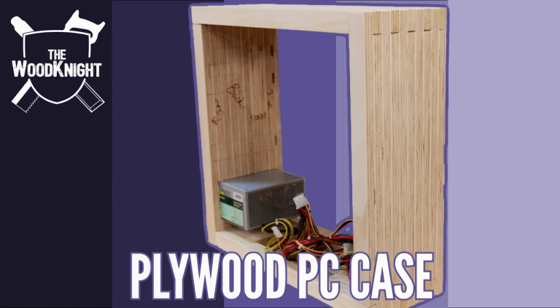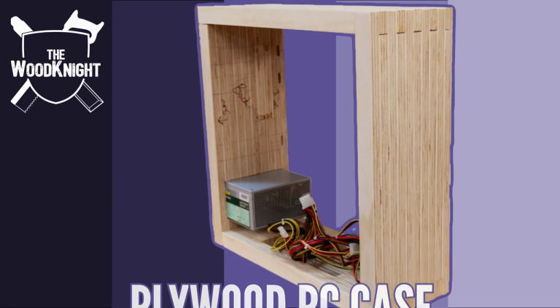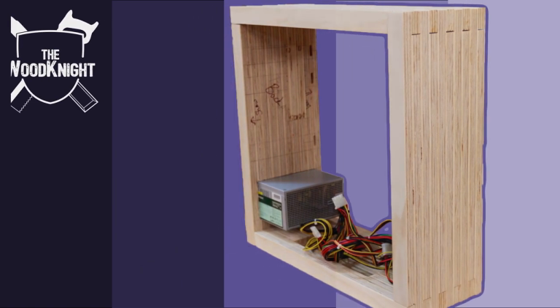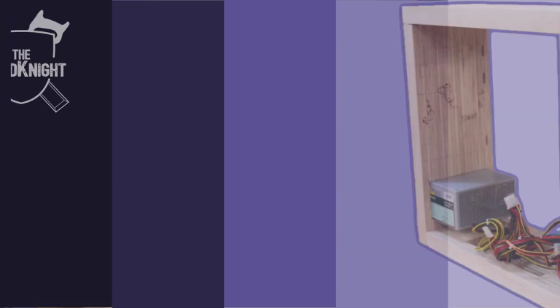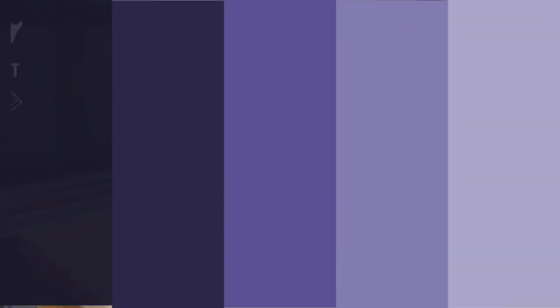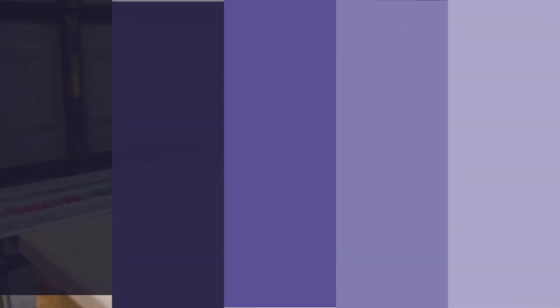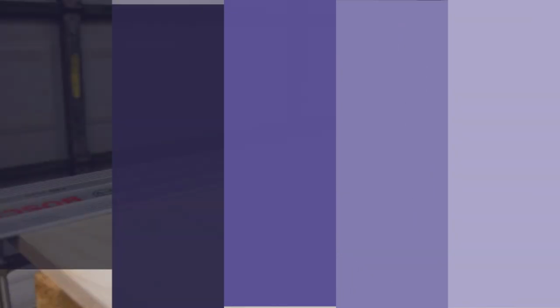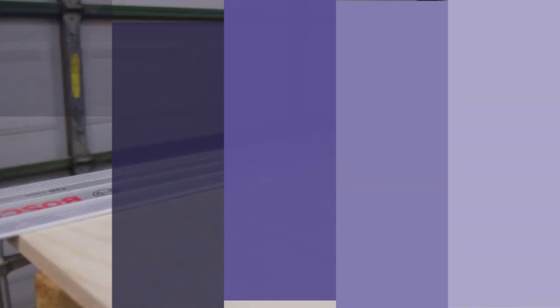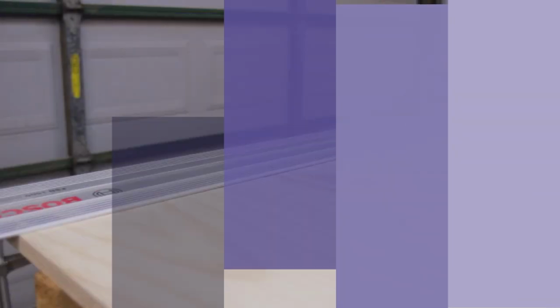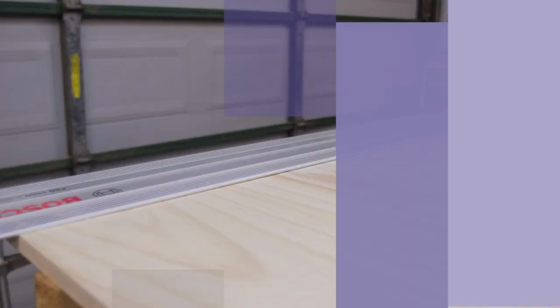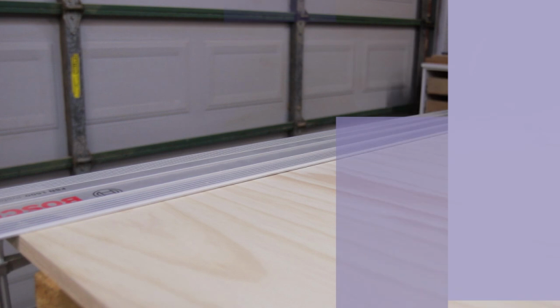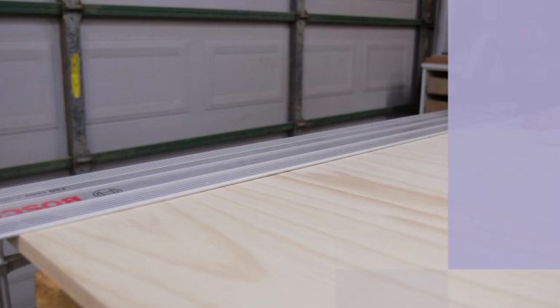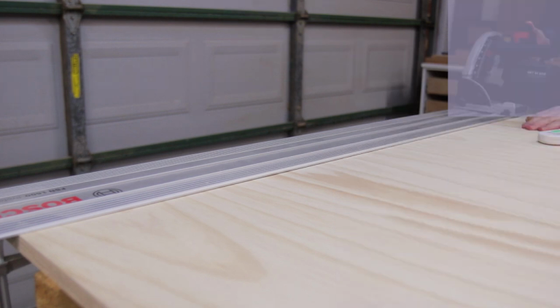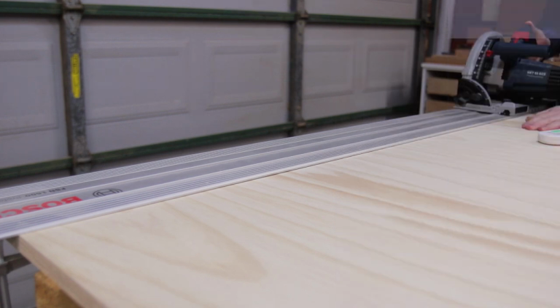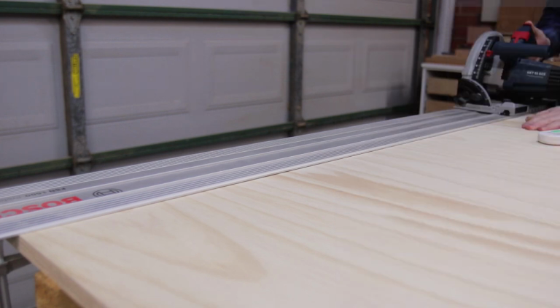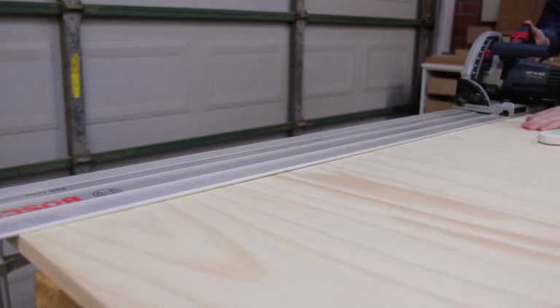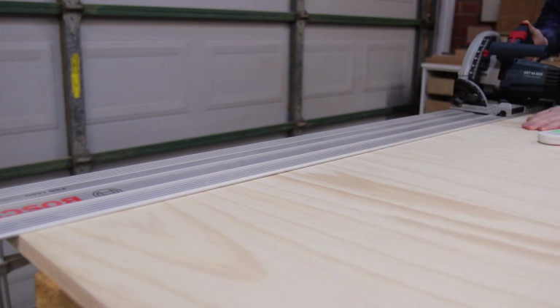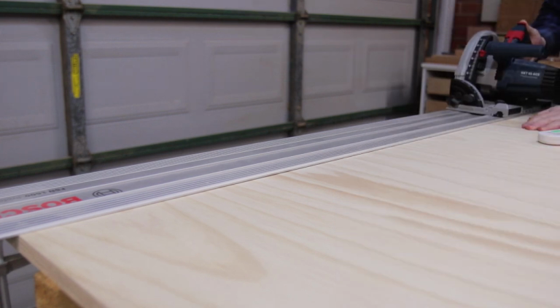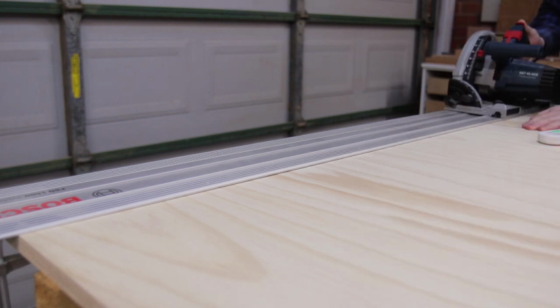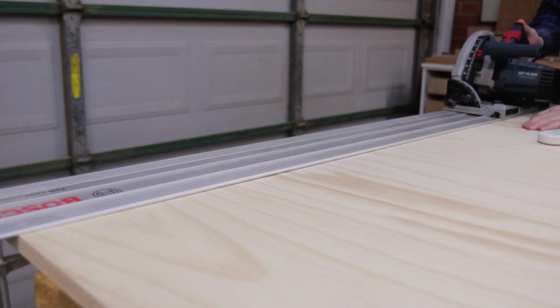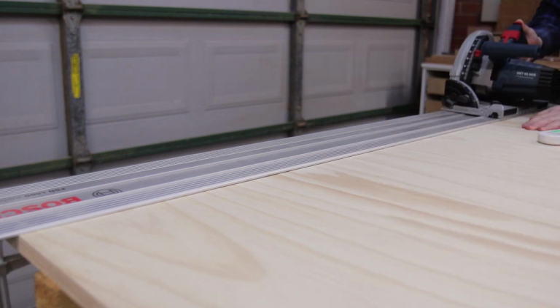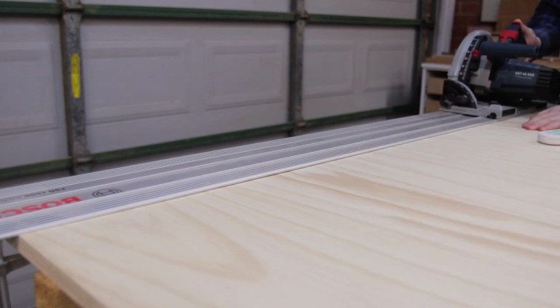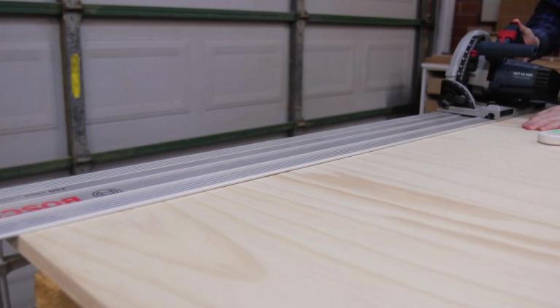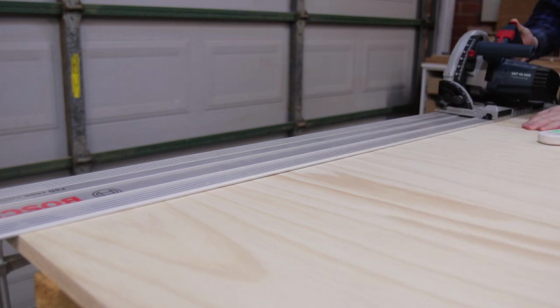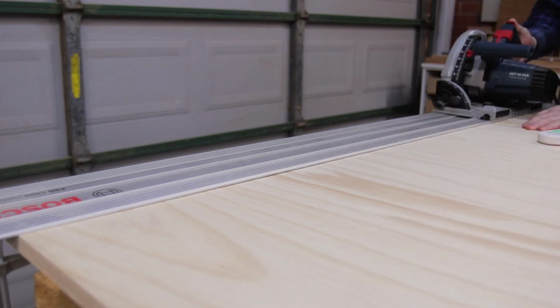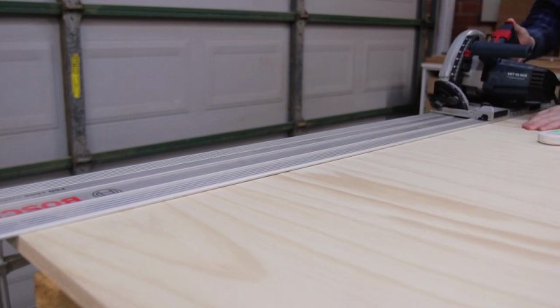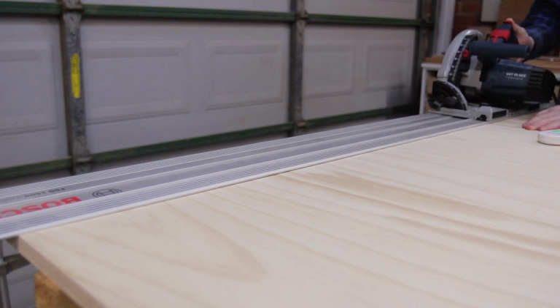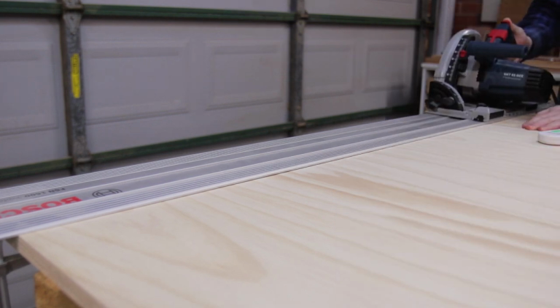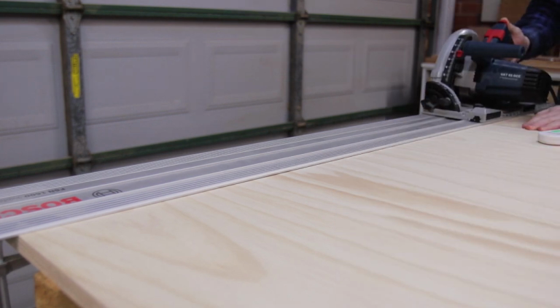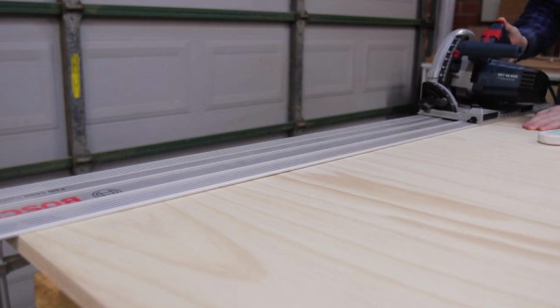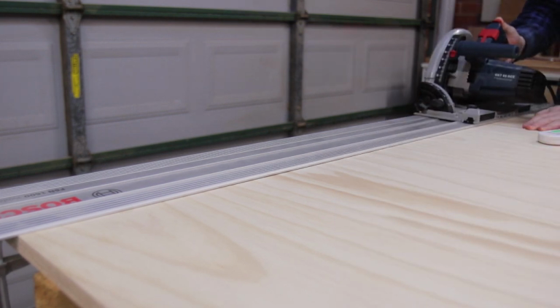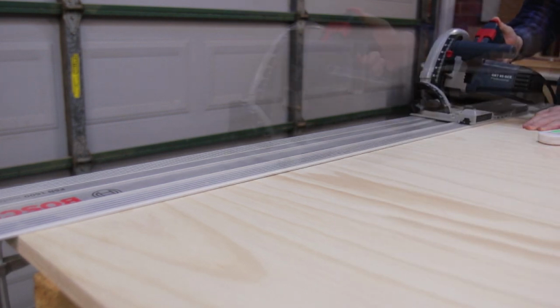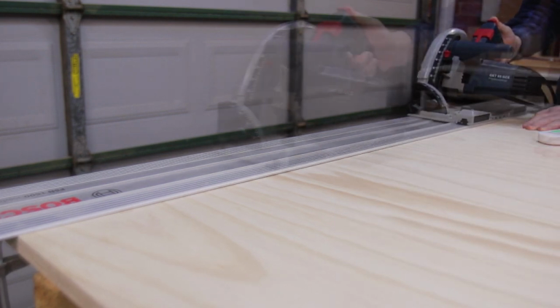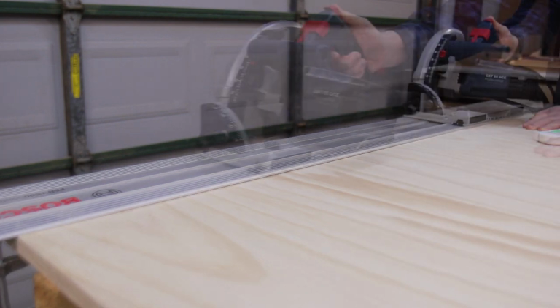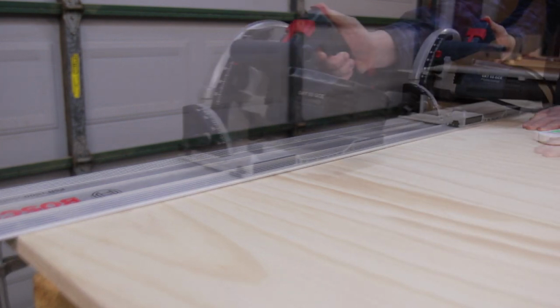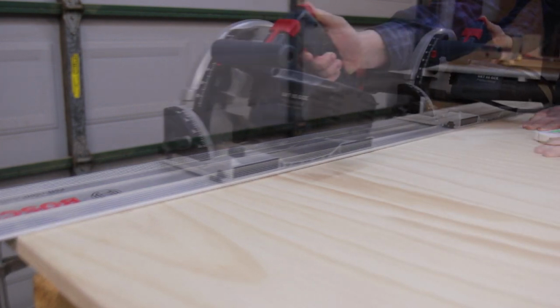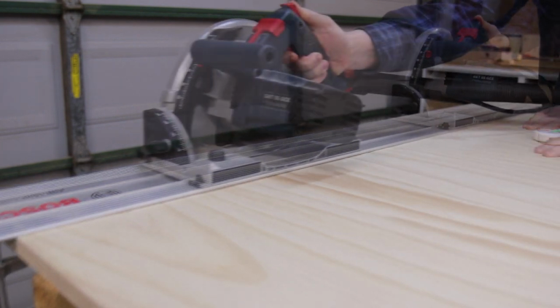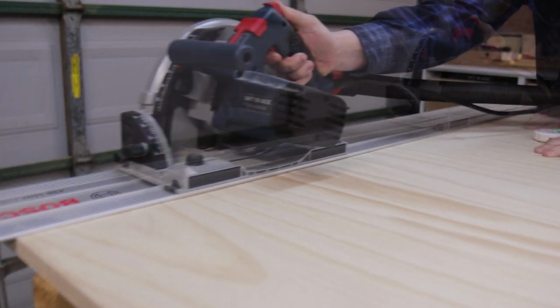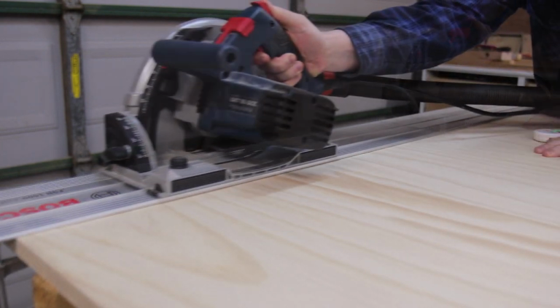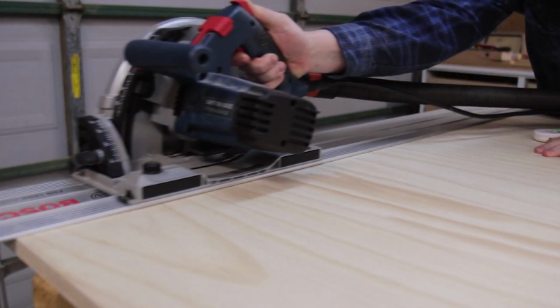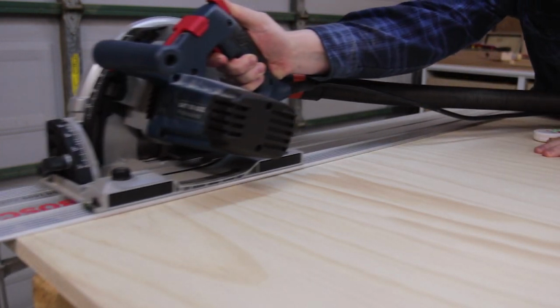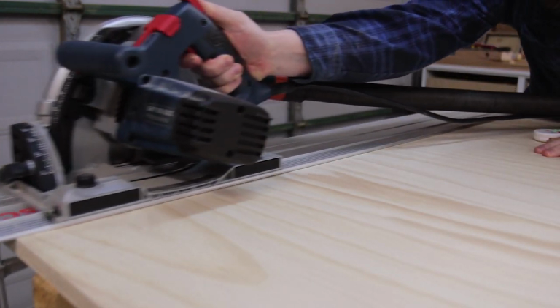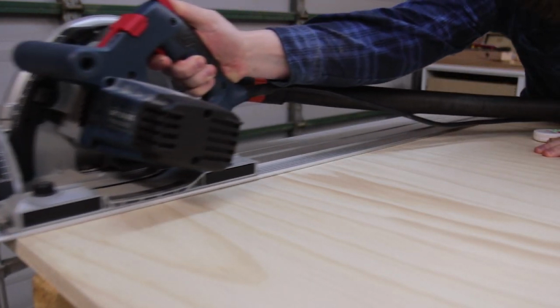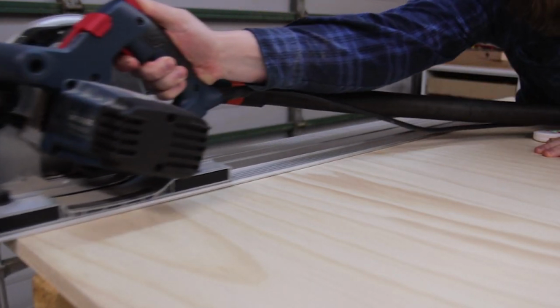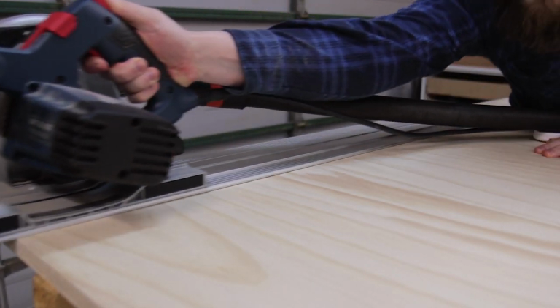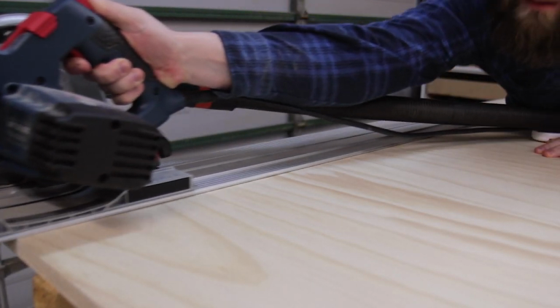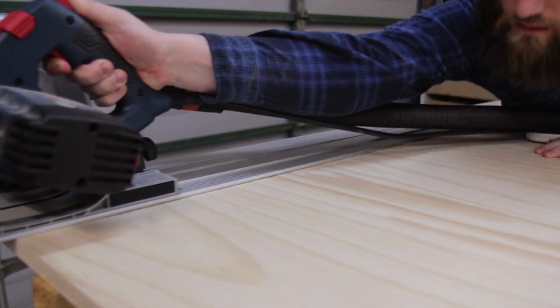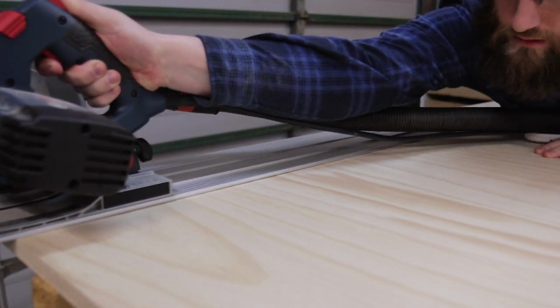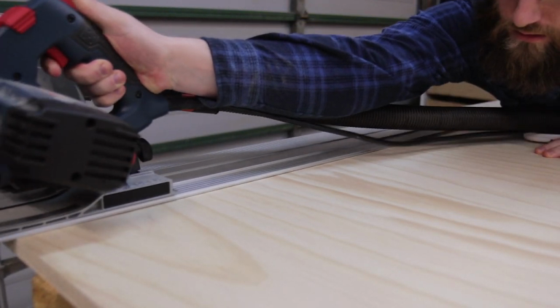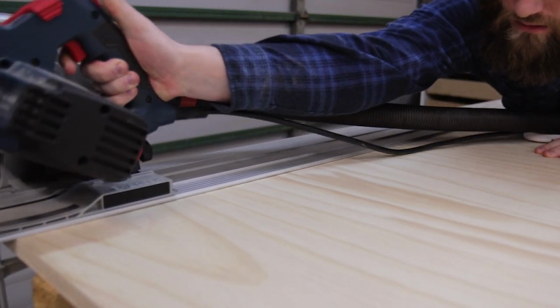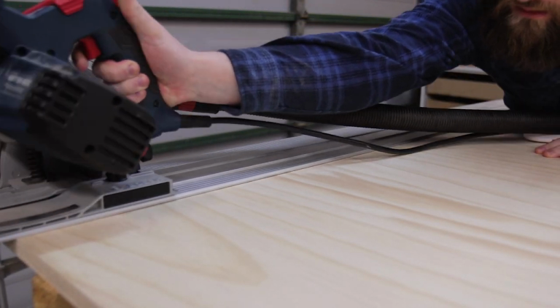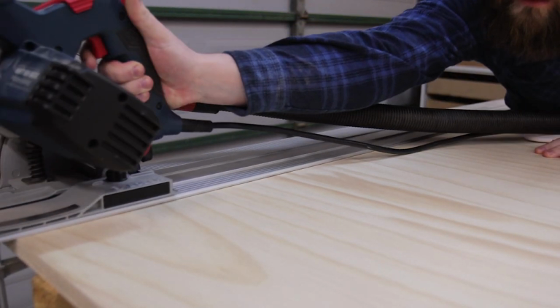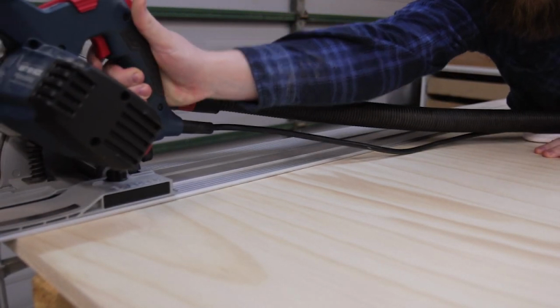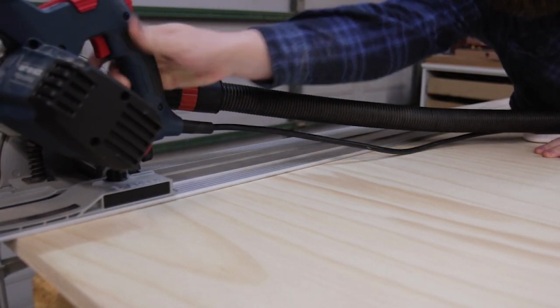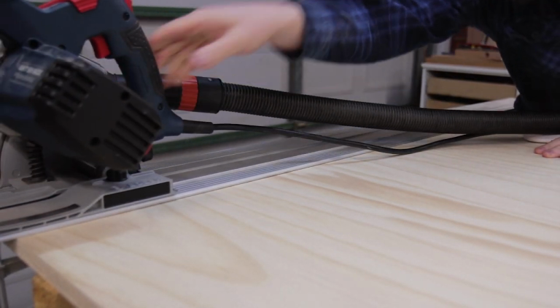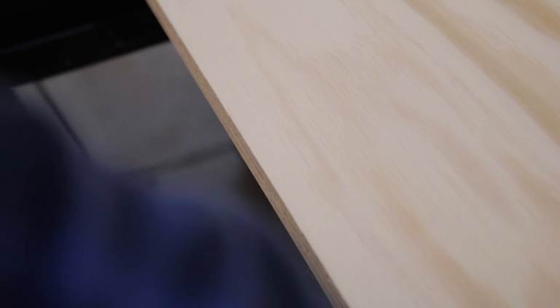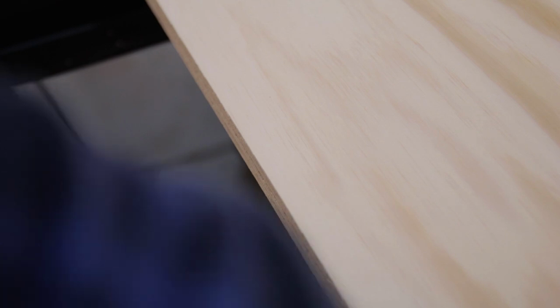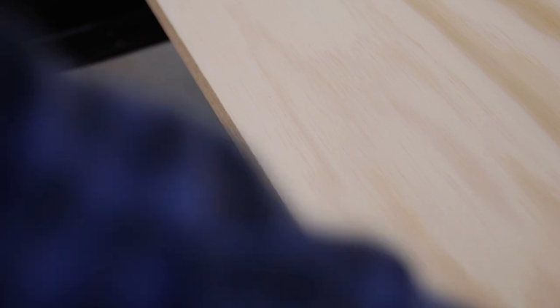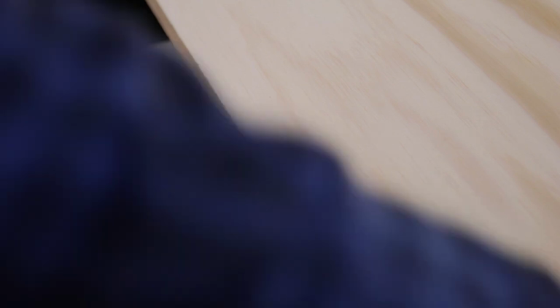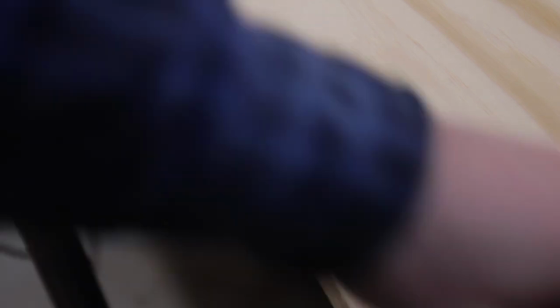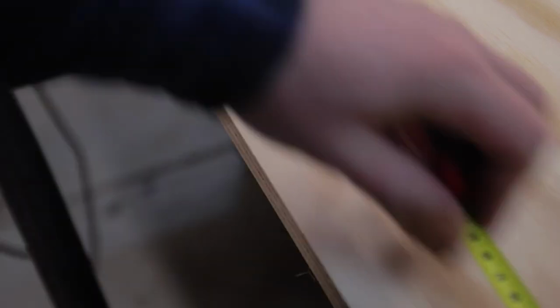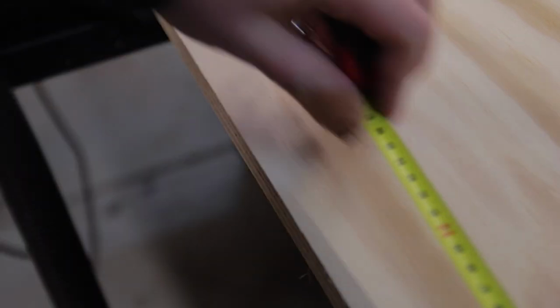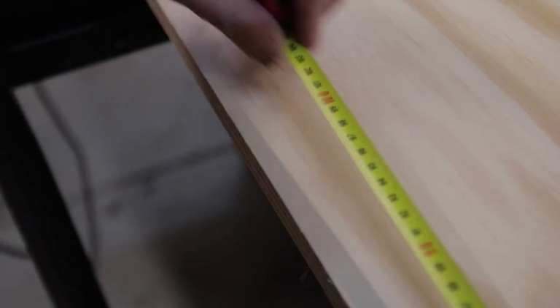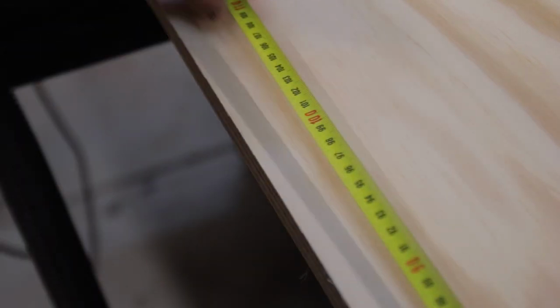I started by ripping off the factory edge of the plywood. As the edge is going to be very visible, it's best to start with as clean an edge as possible.